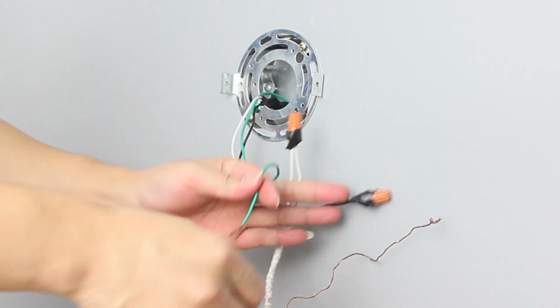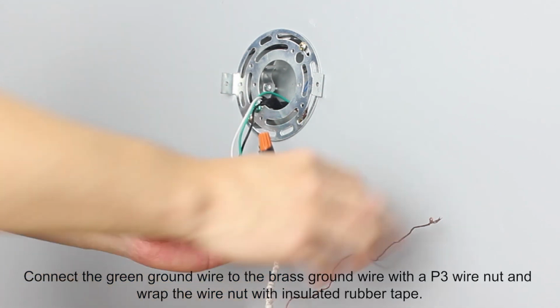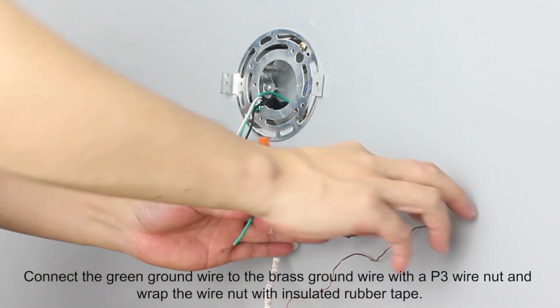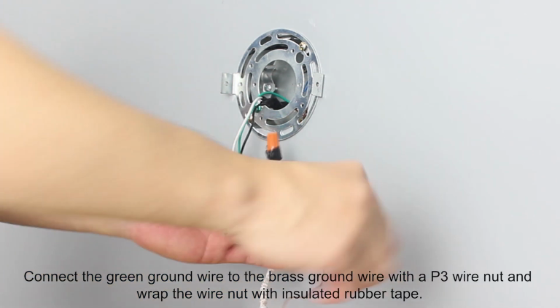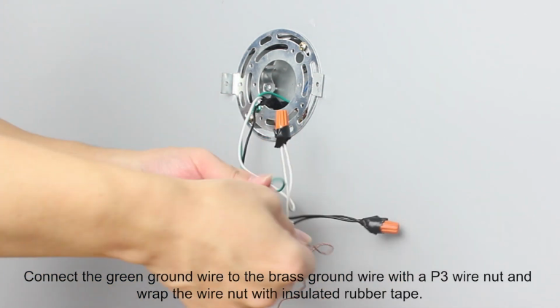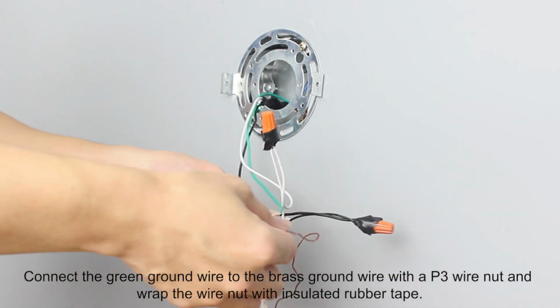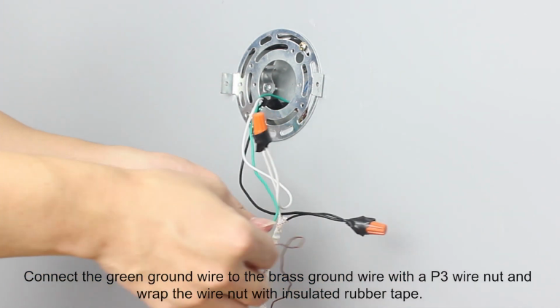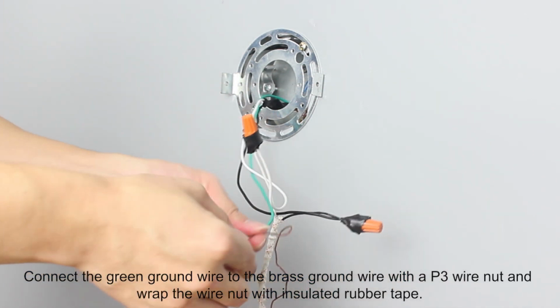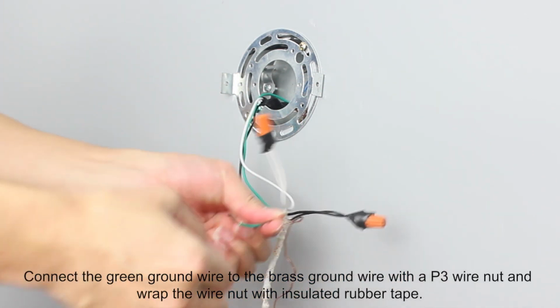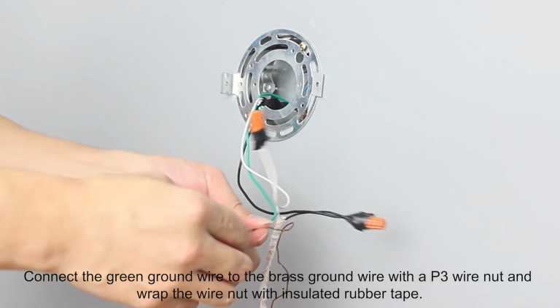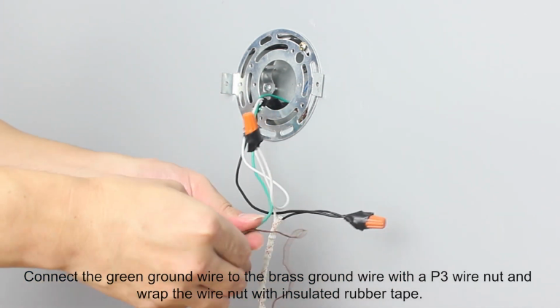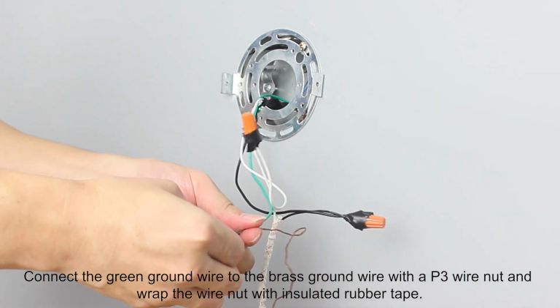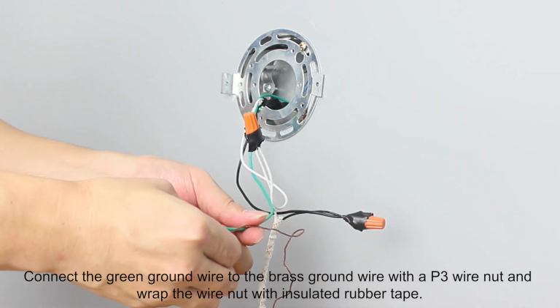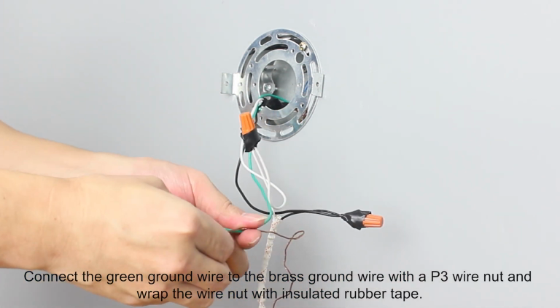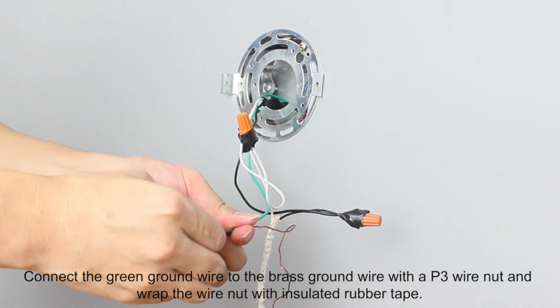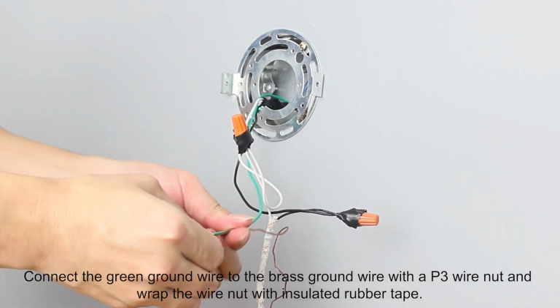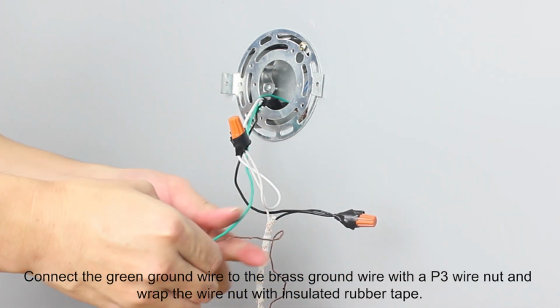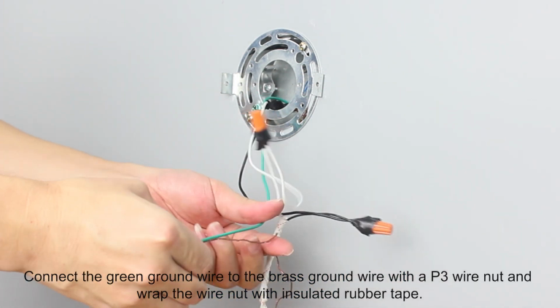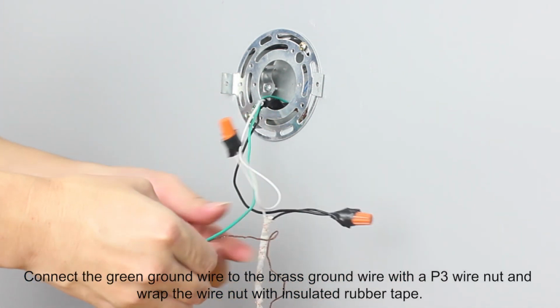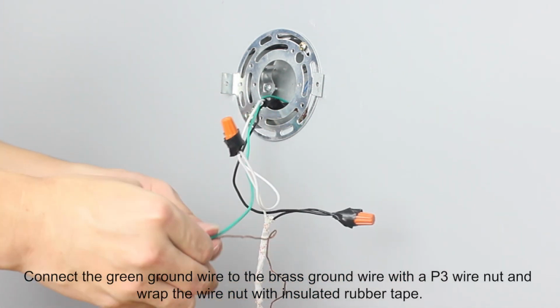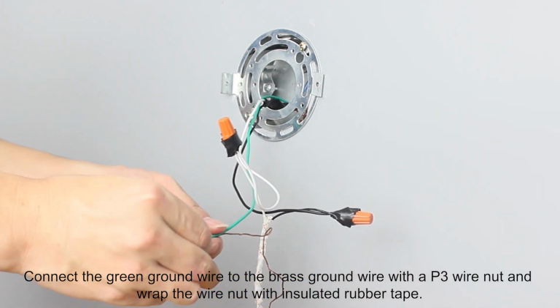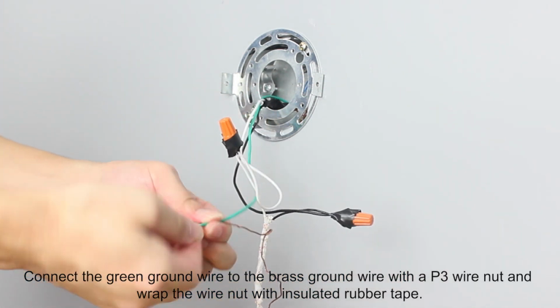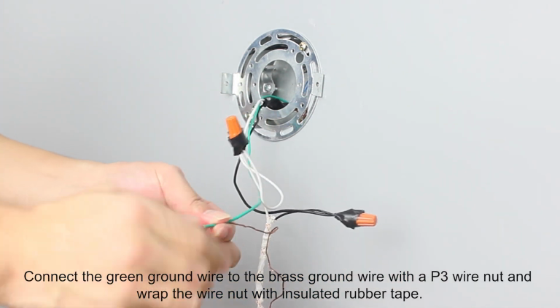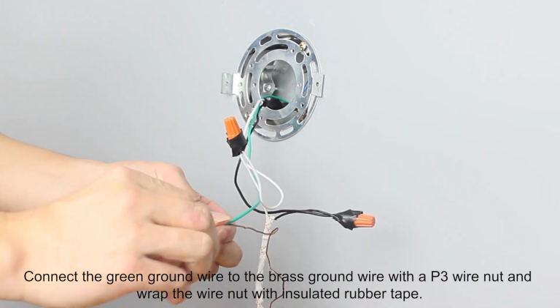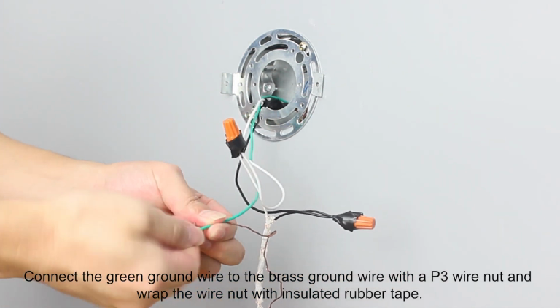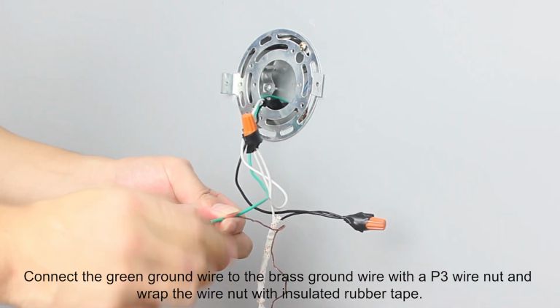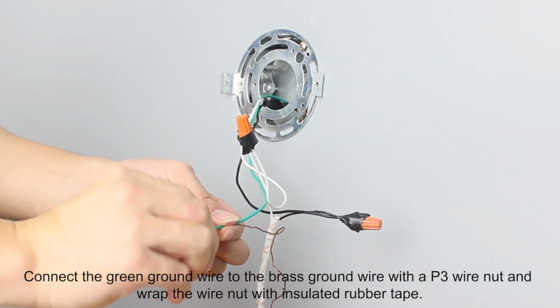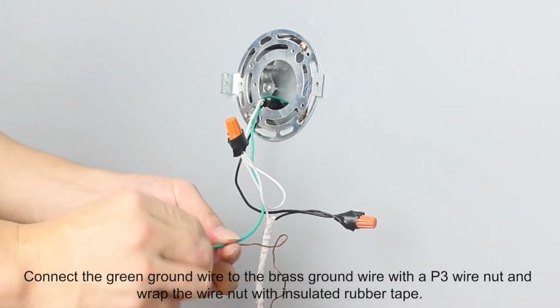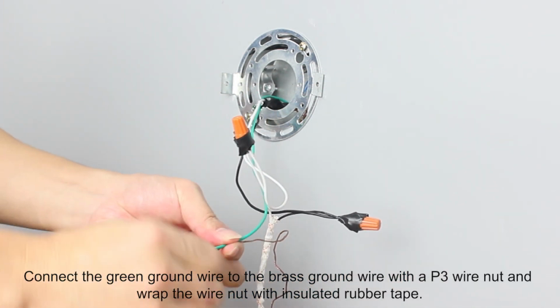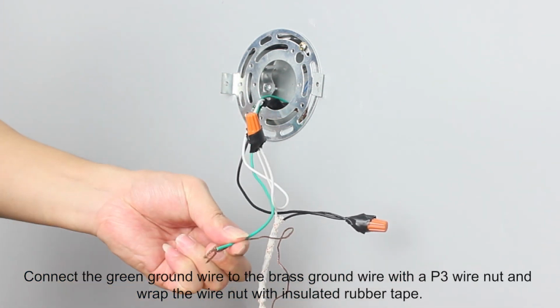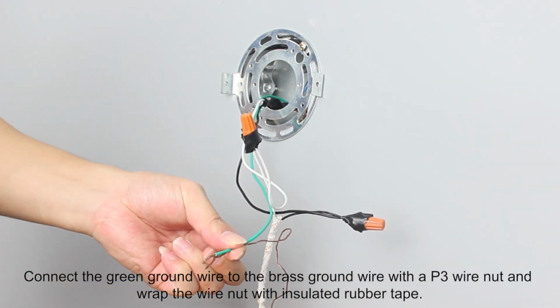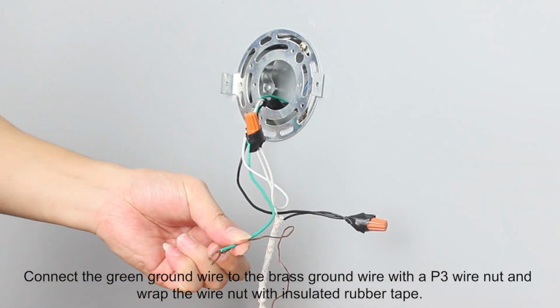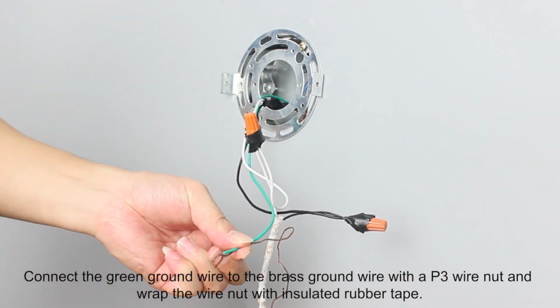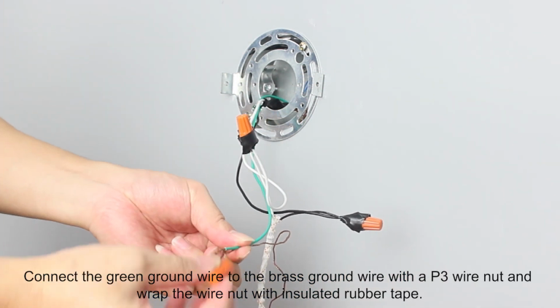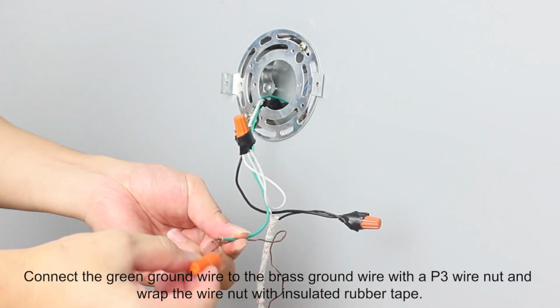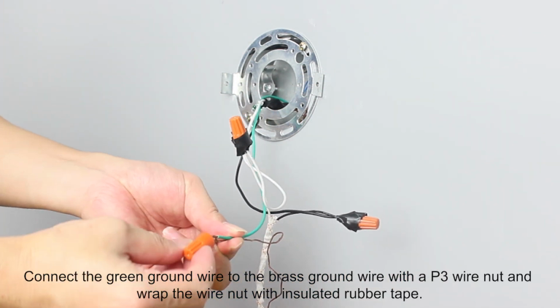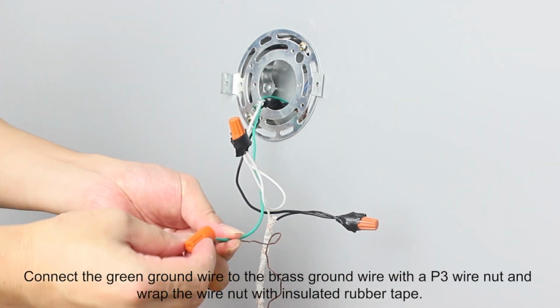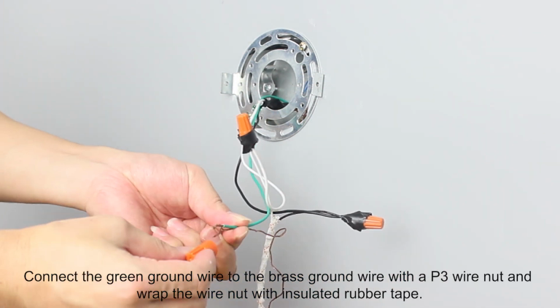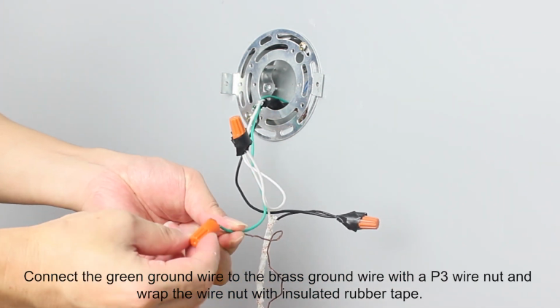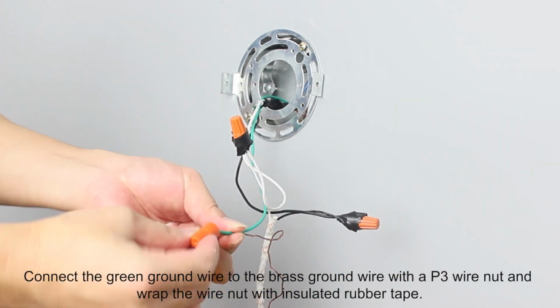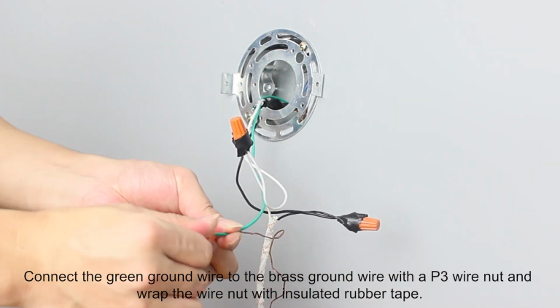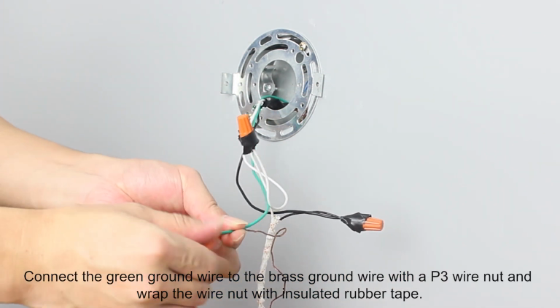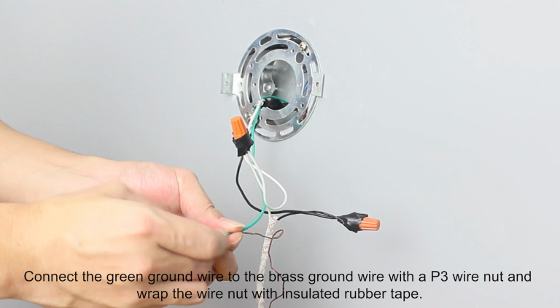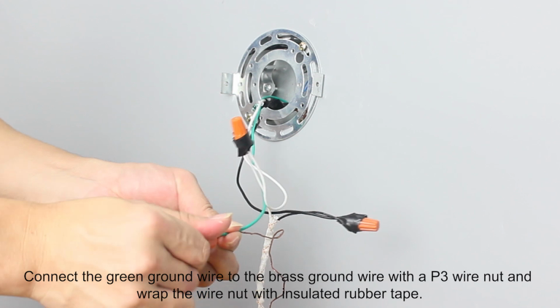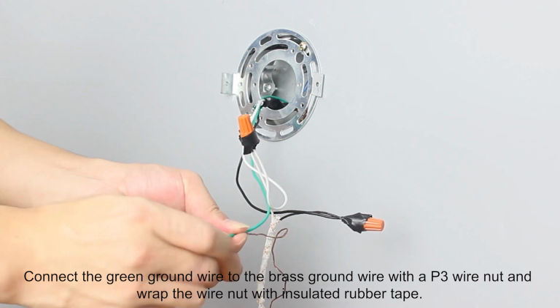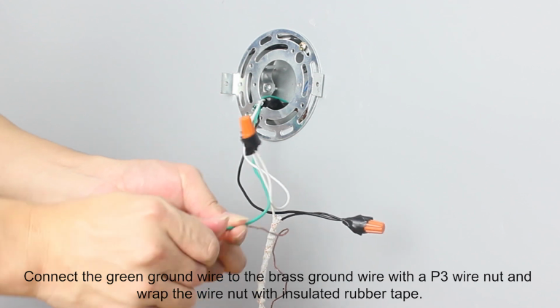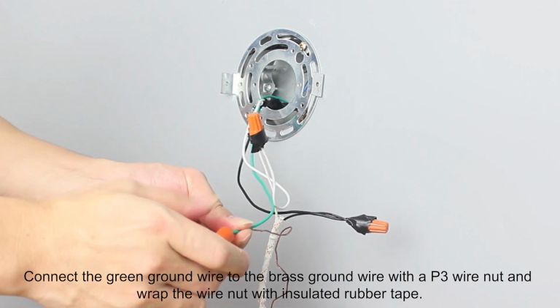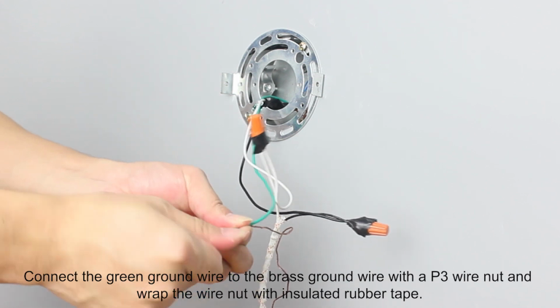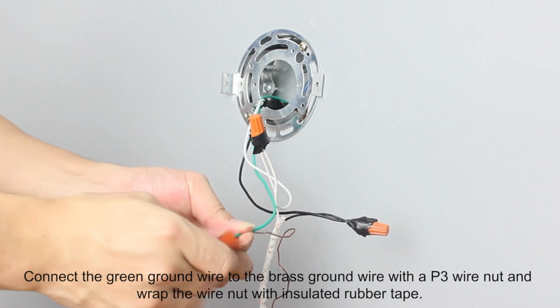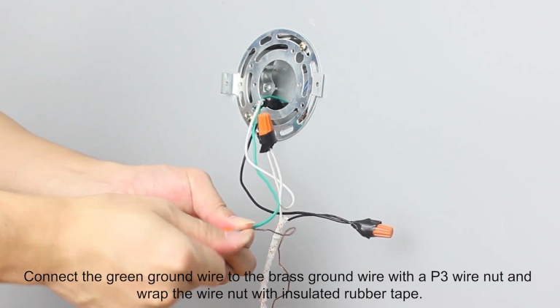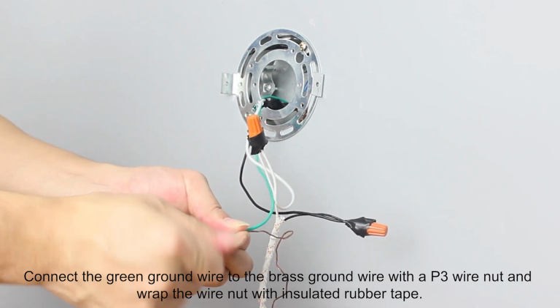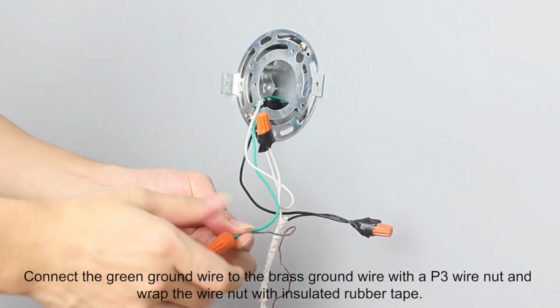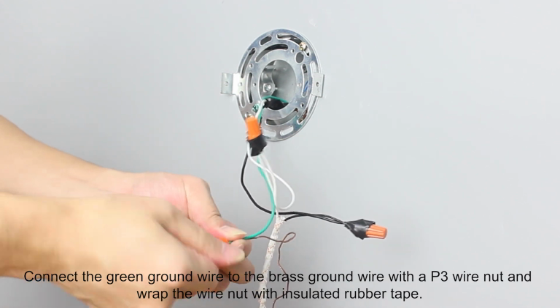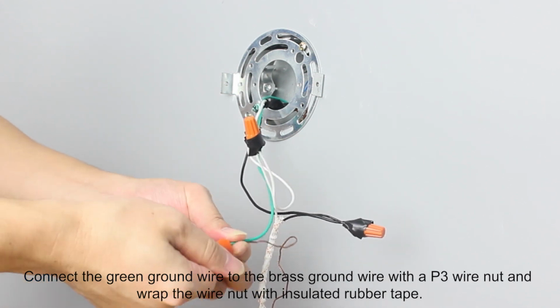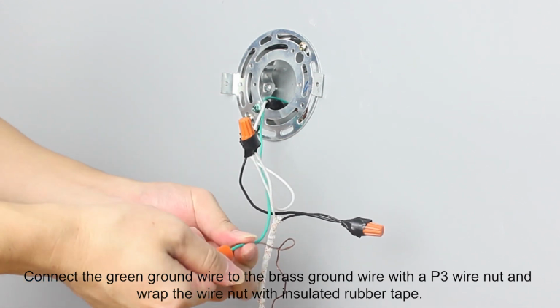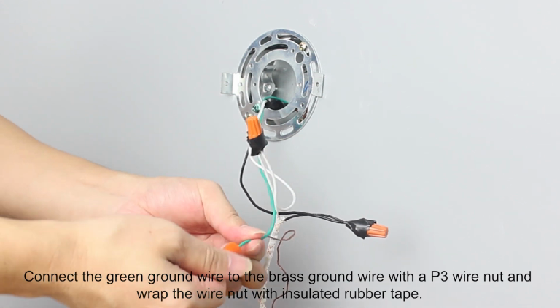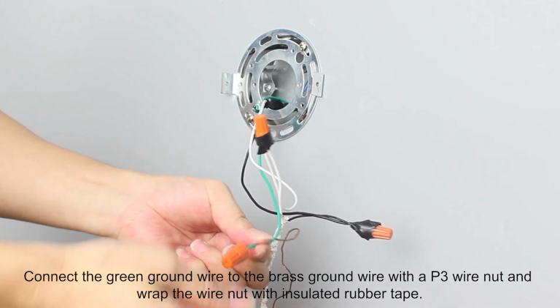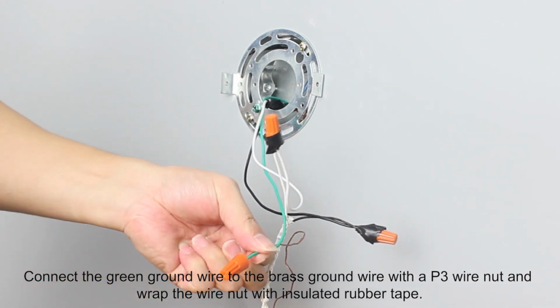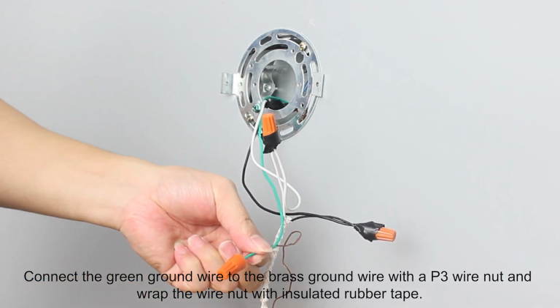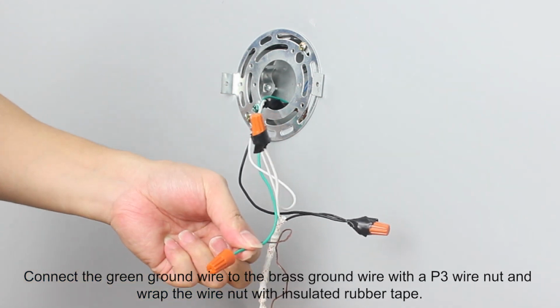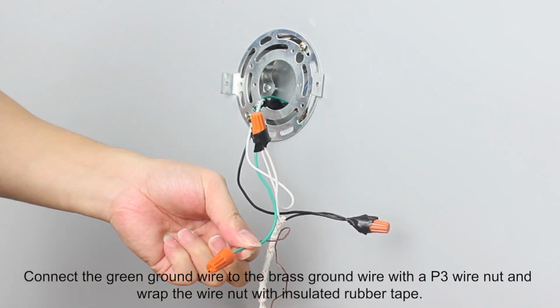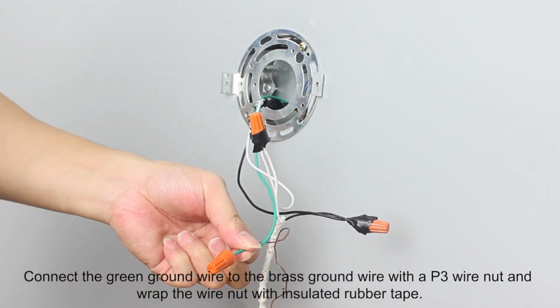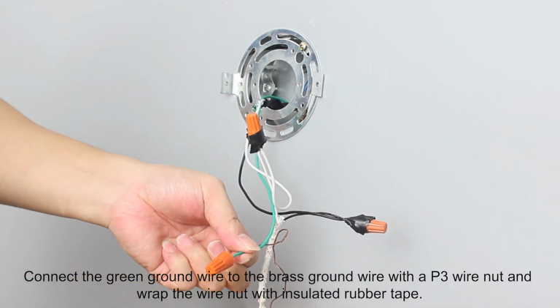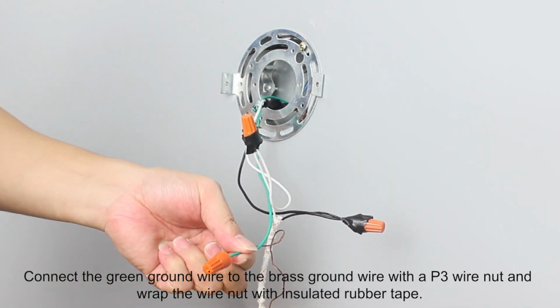Connect the green ground wire to the brass ground wire with a P3 wire nut and wrap the wire nut with insulated rubber tape.